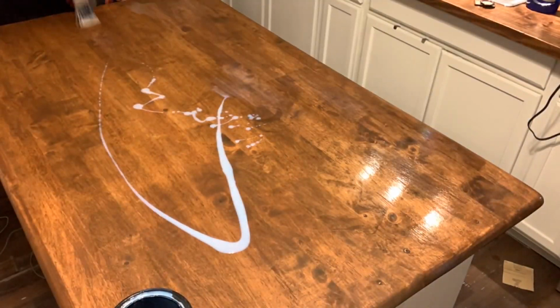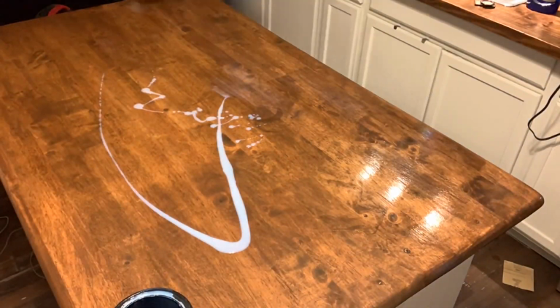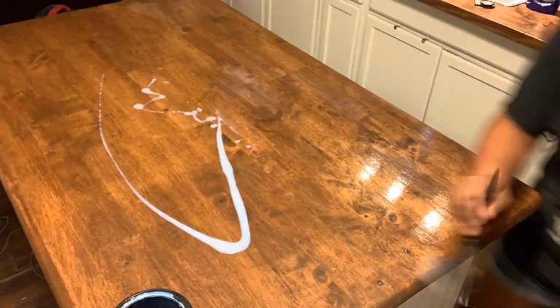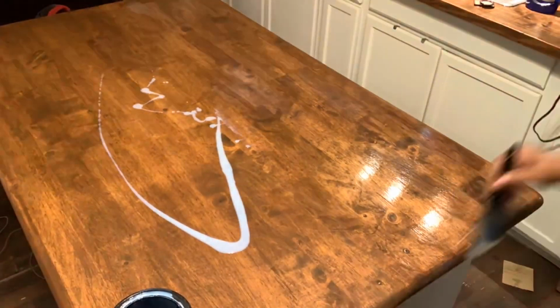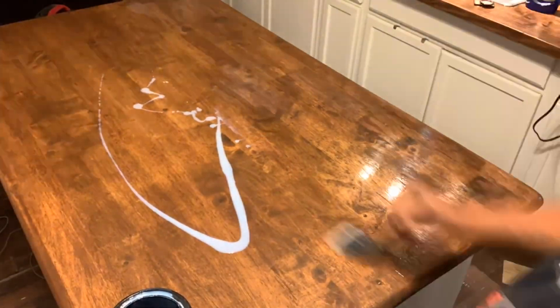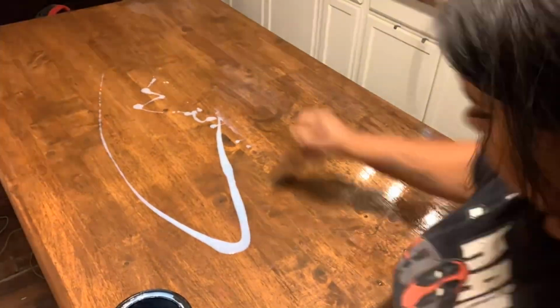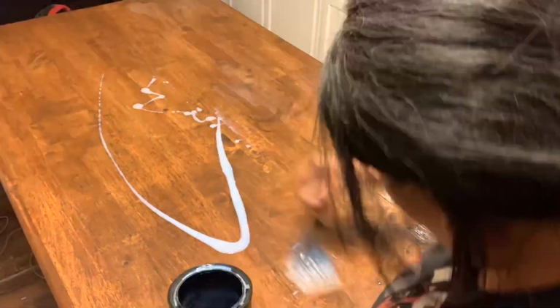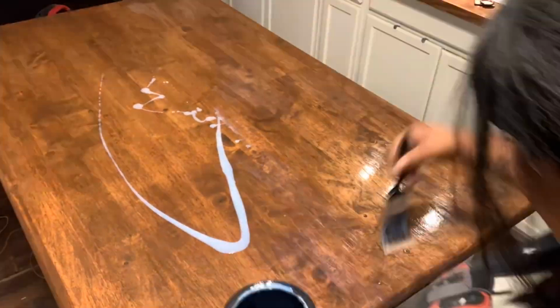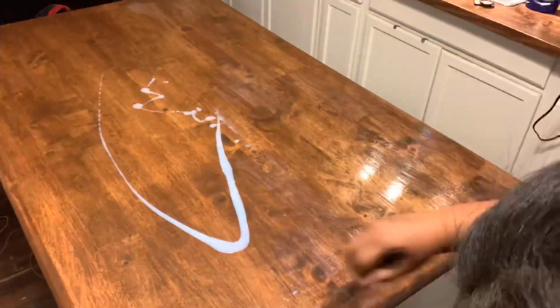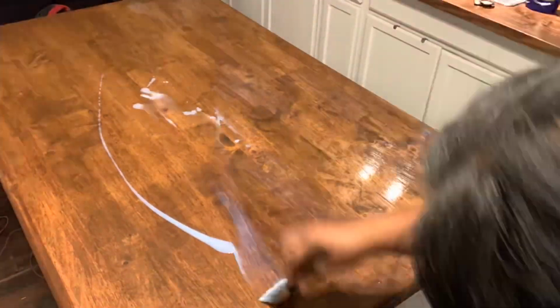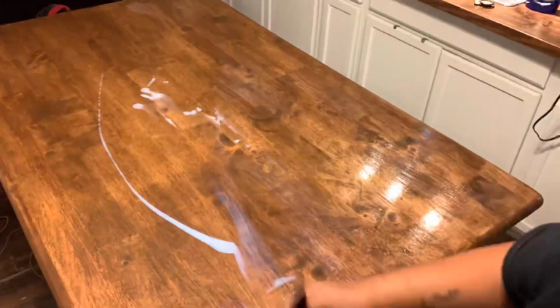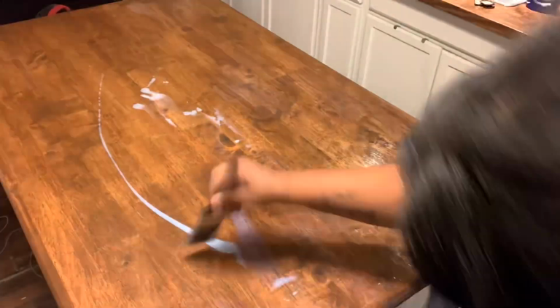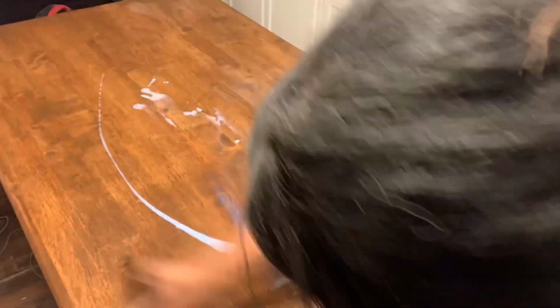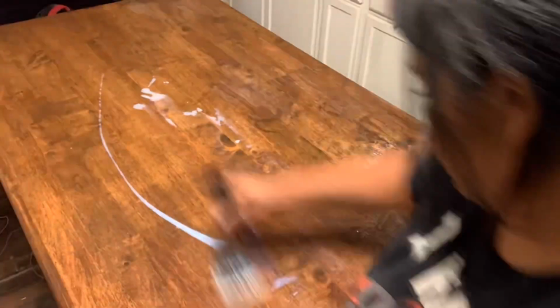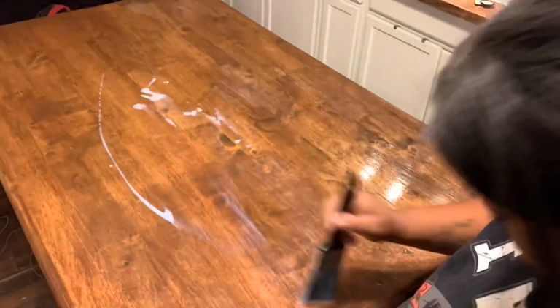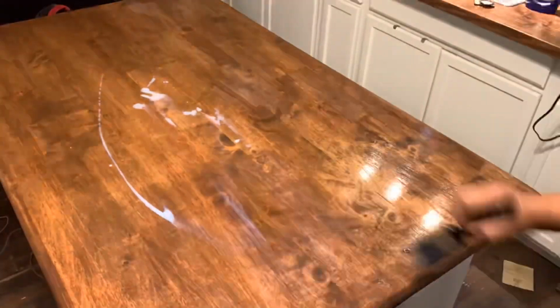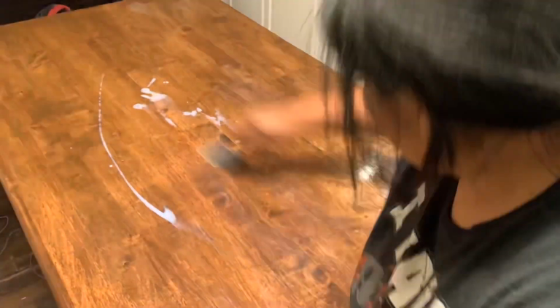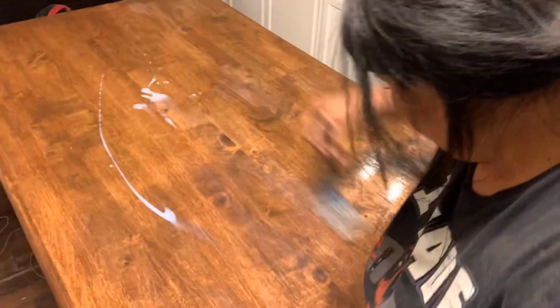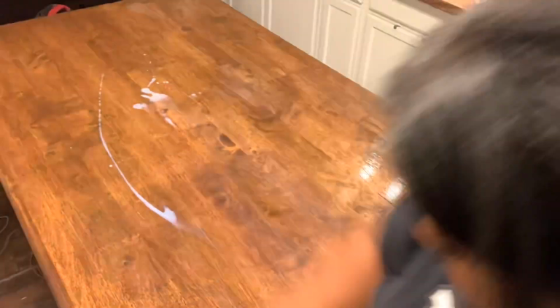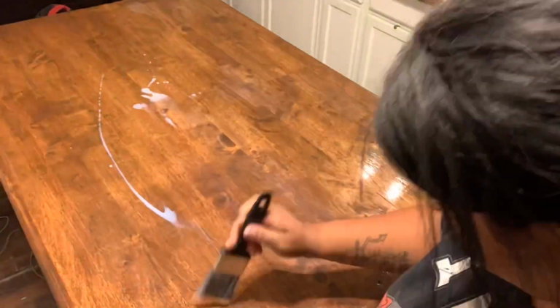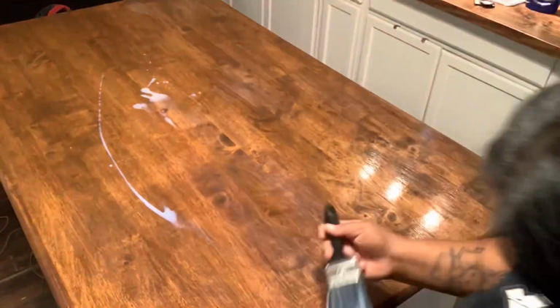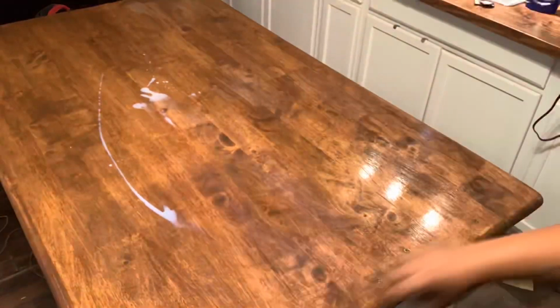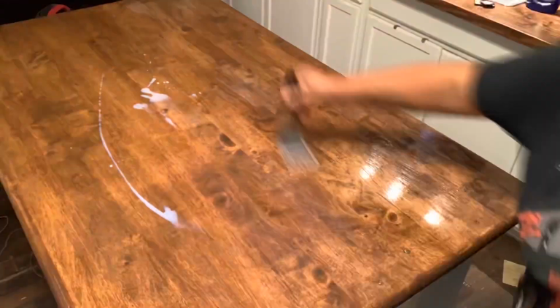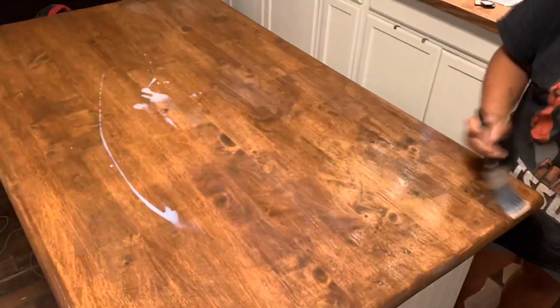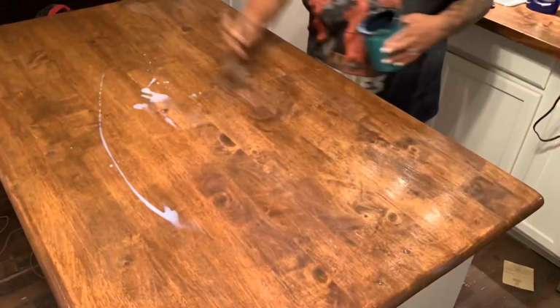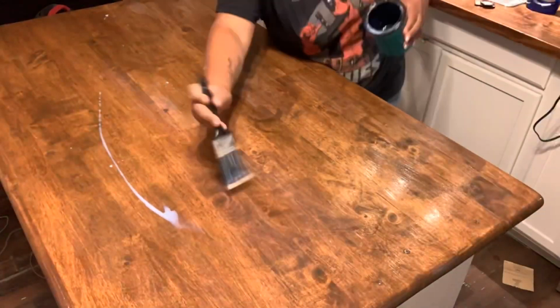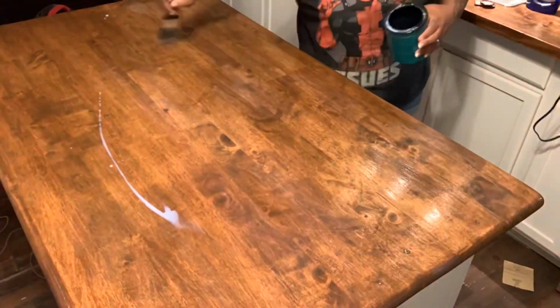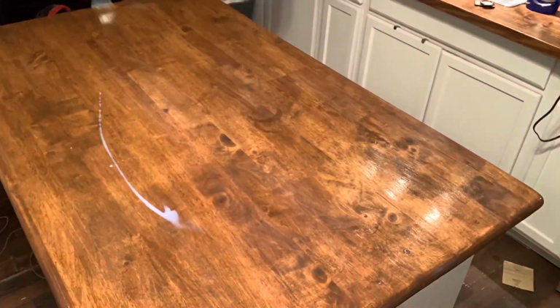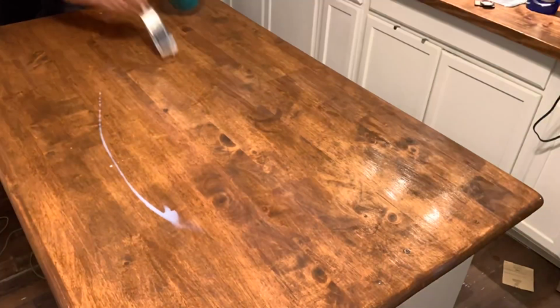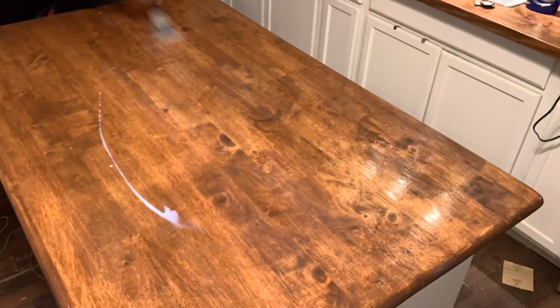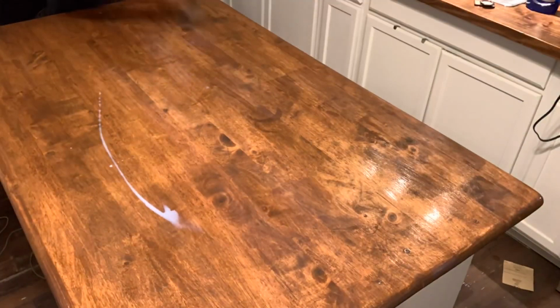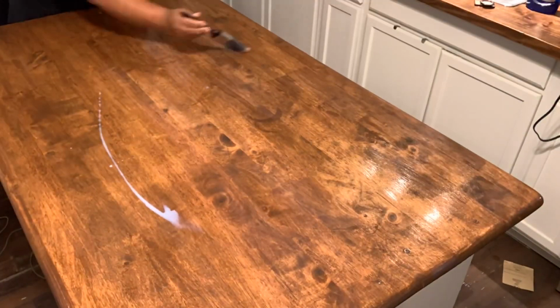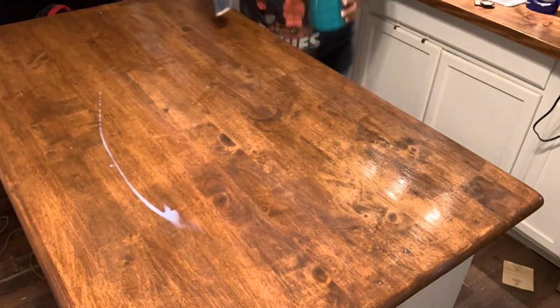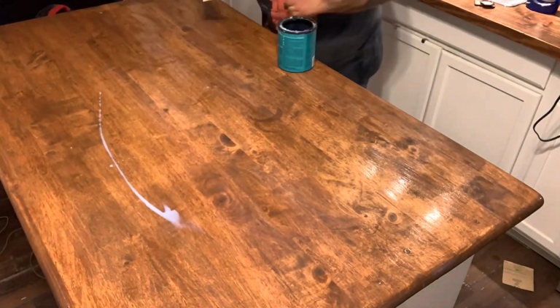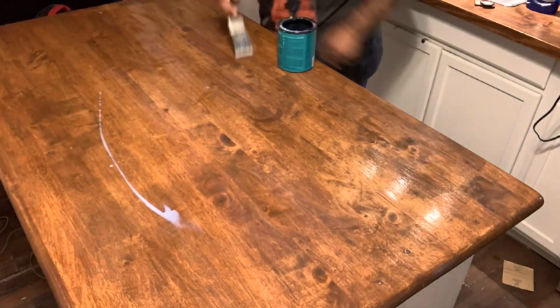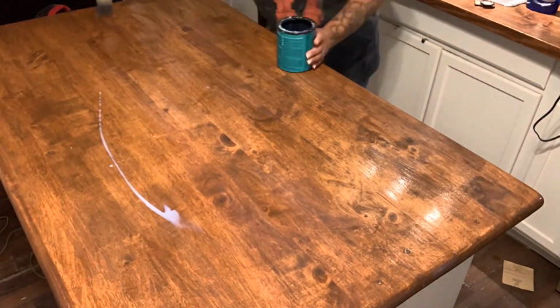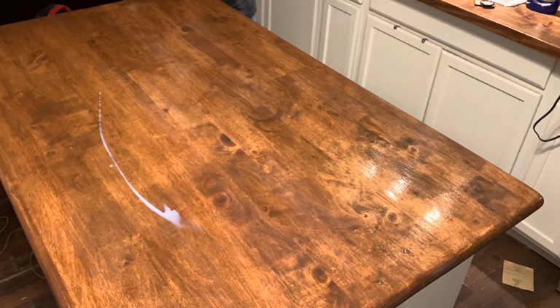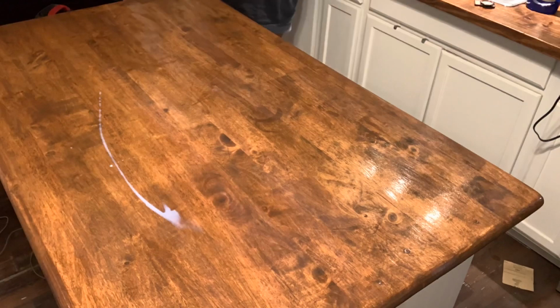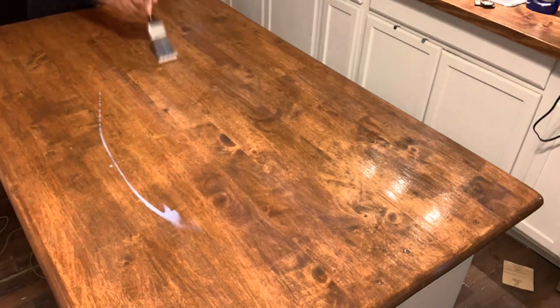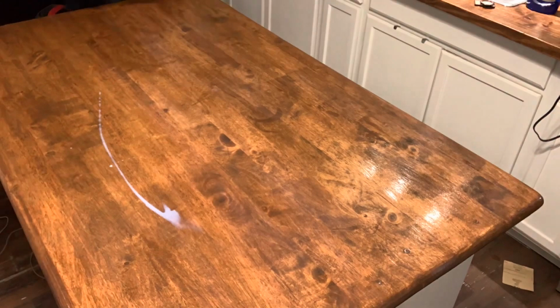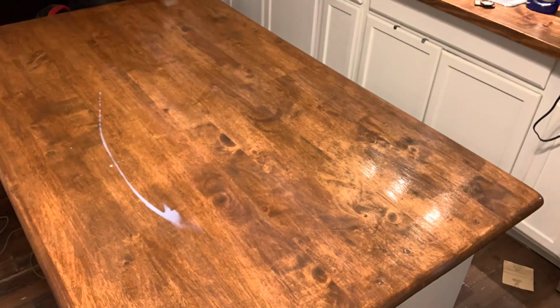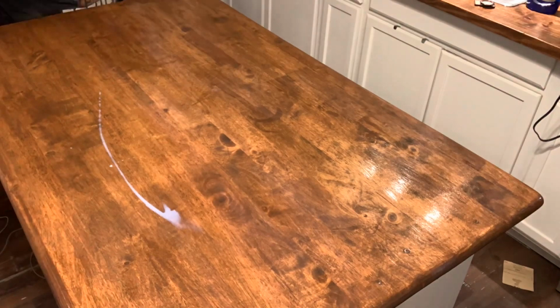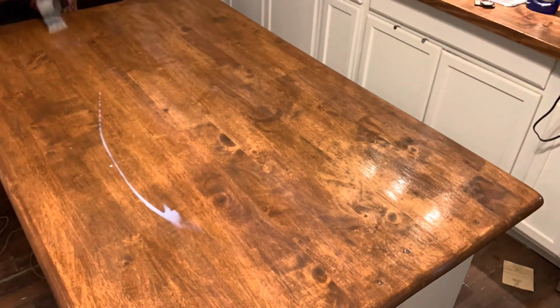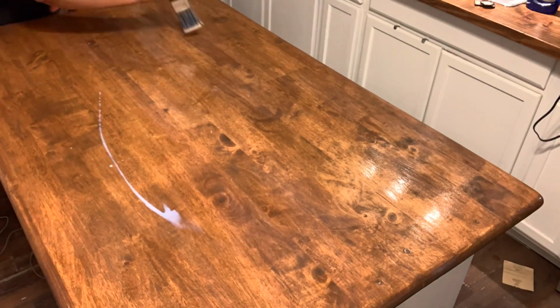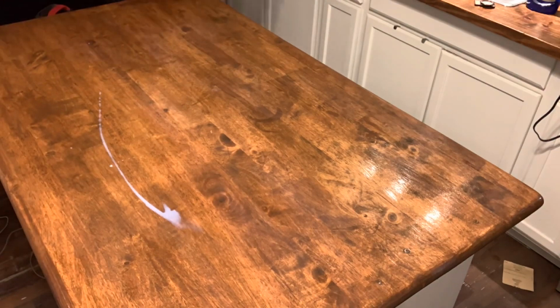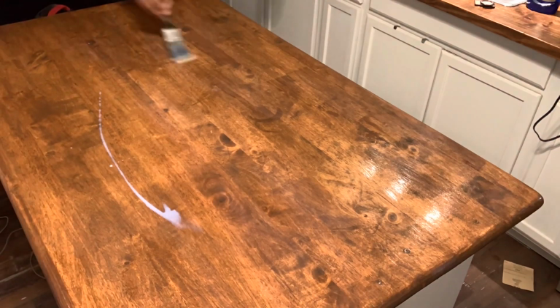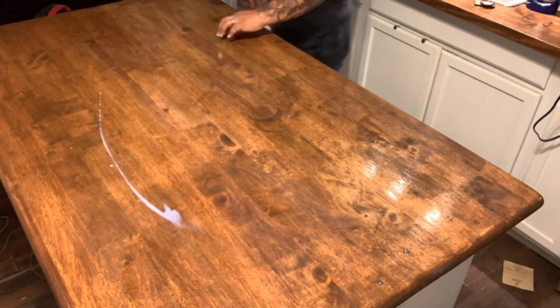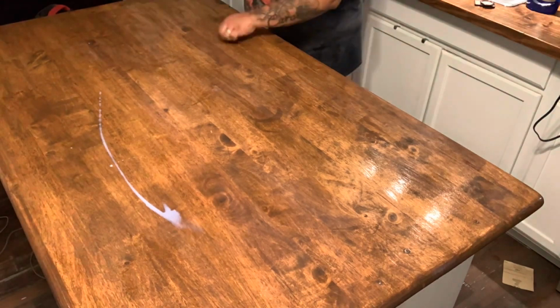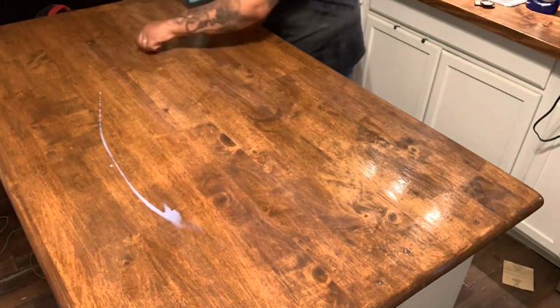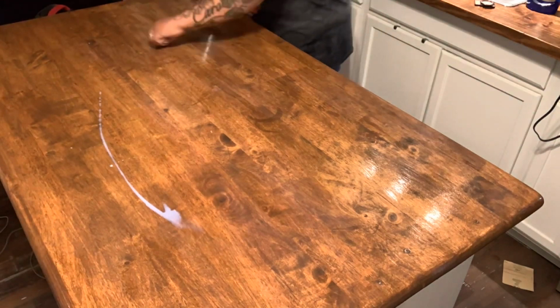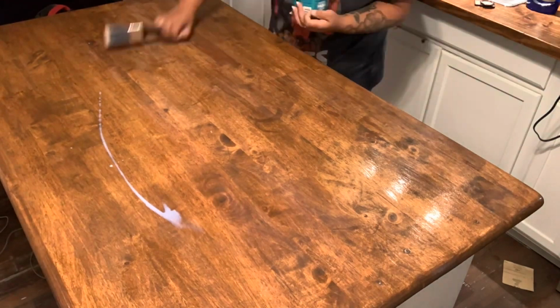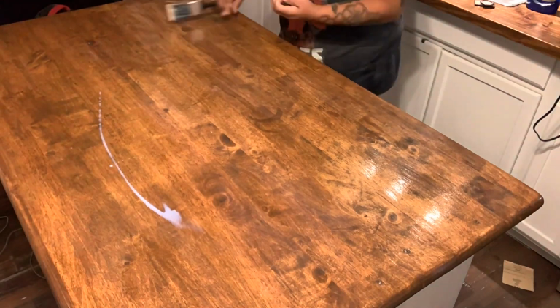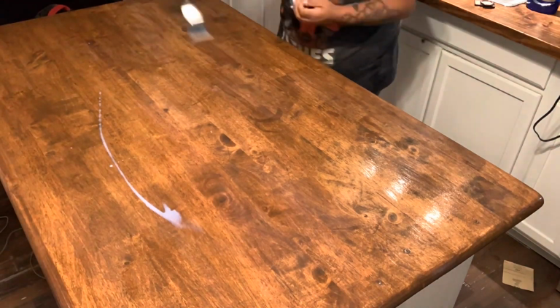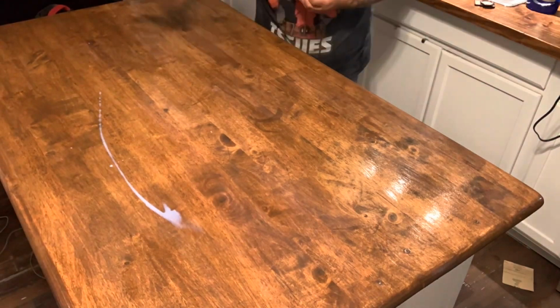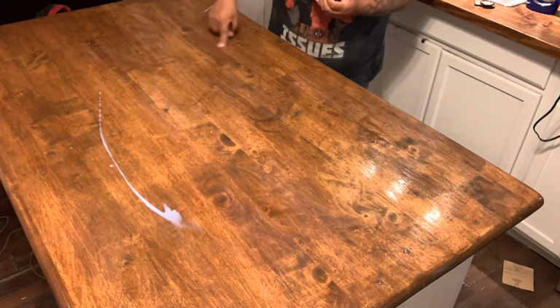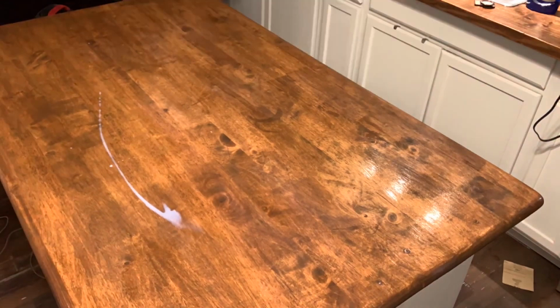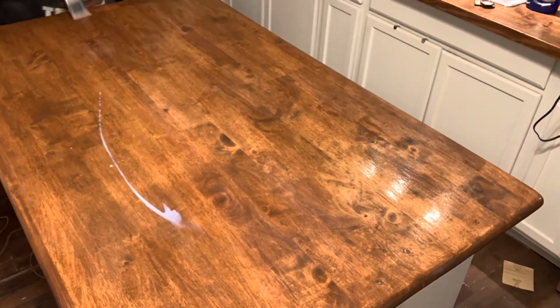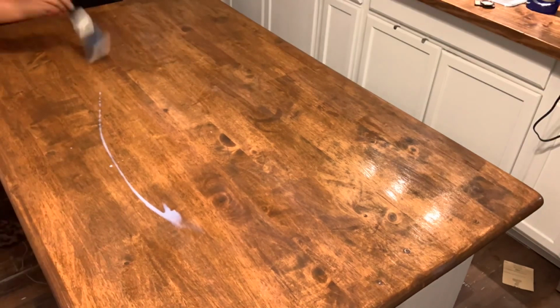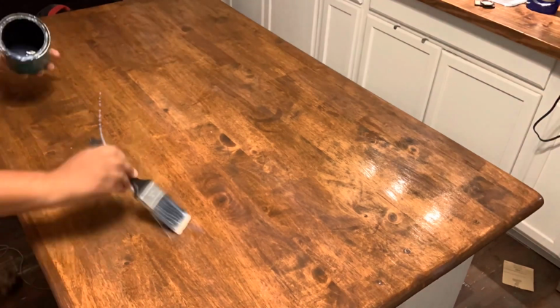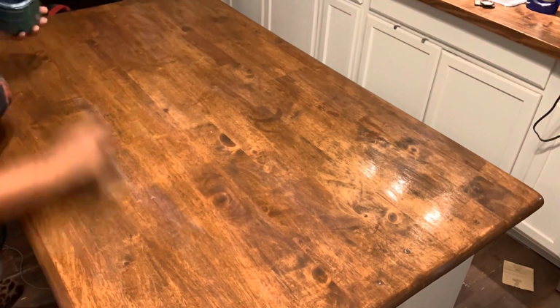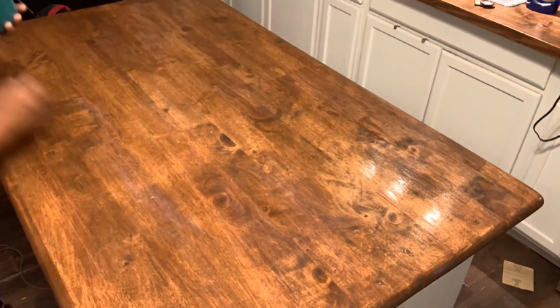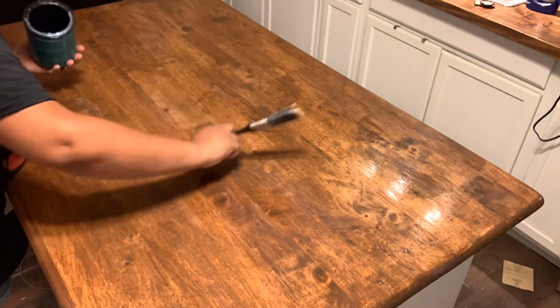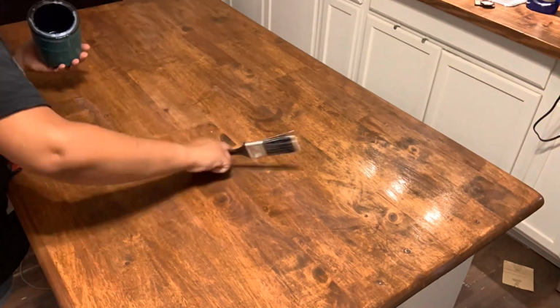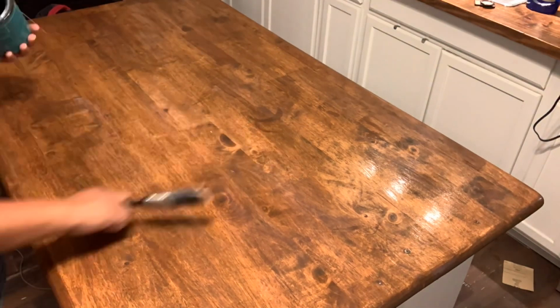I'm going over it now with polyacrylic sealer, just like I've done on my countertops, and I think I've done three coats.